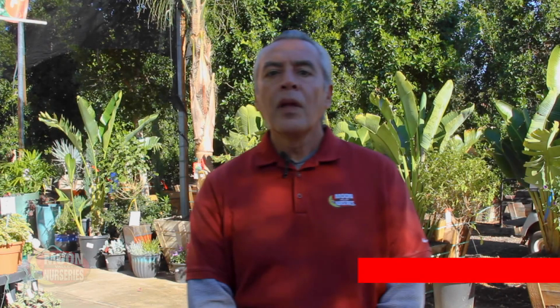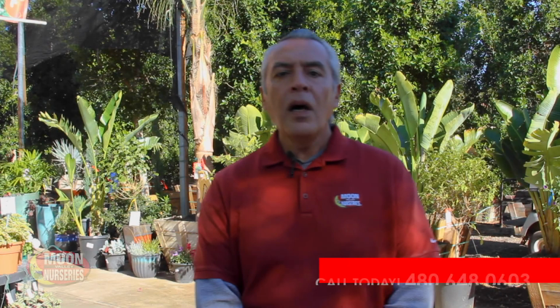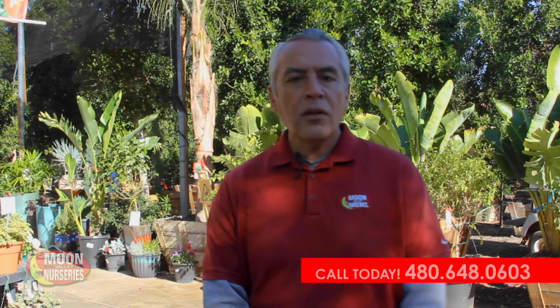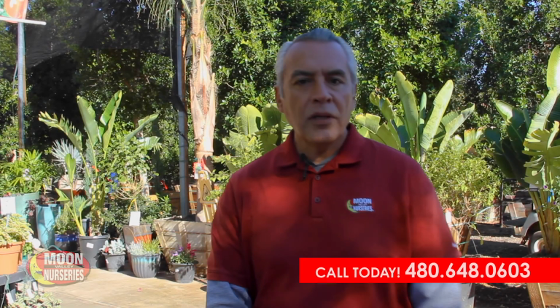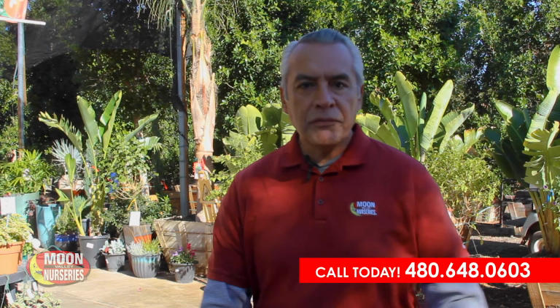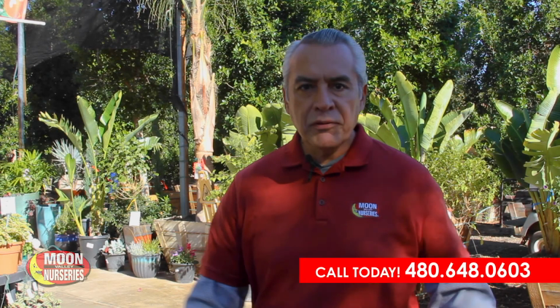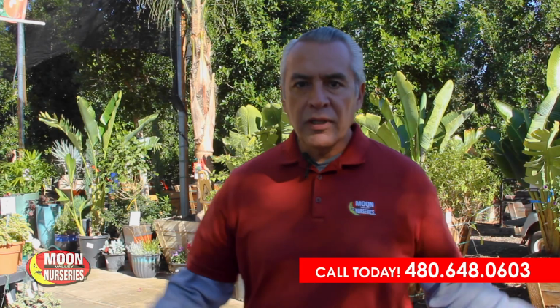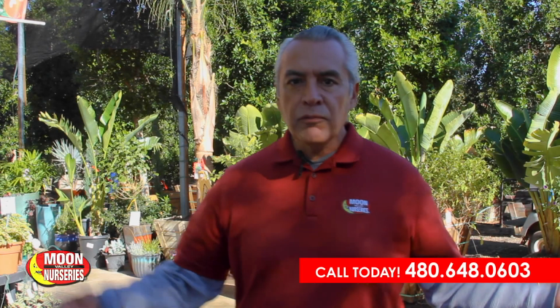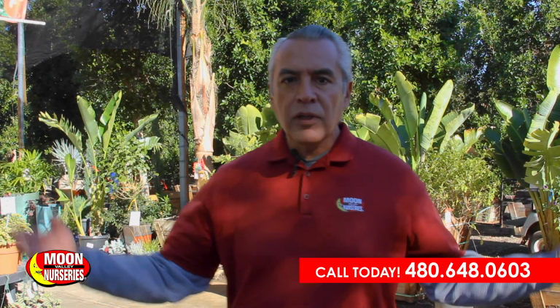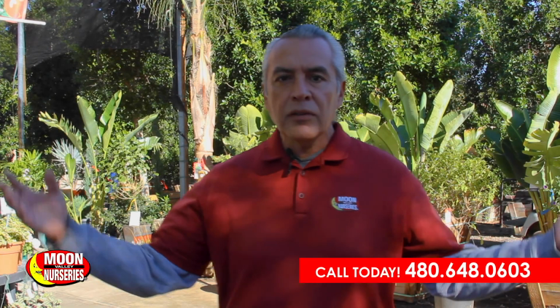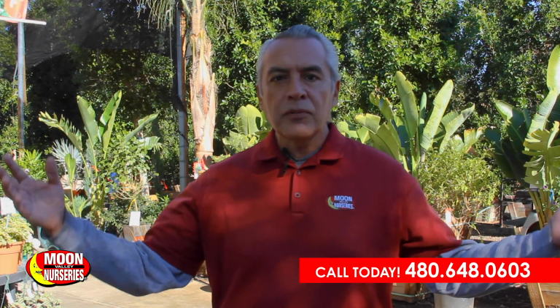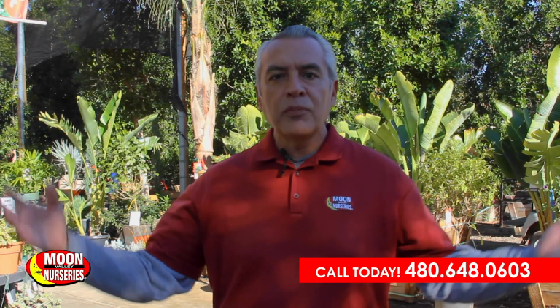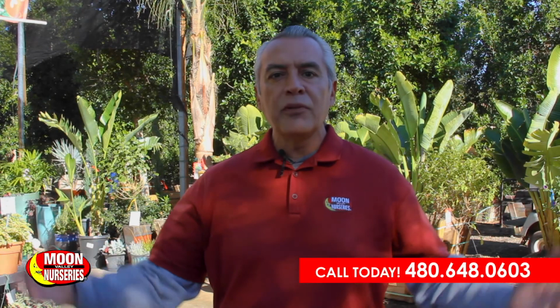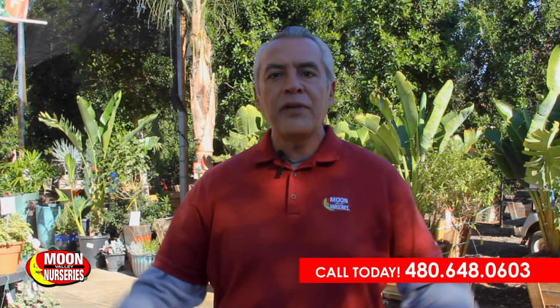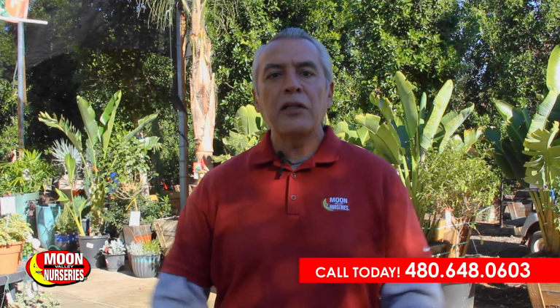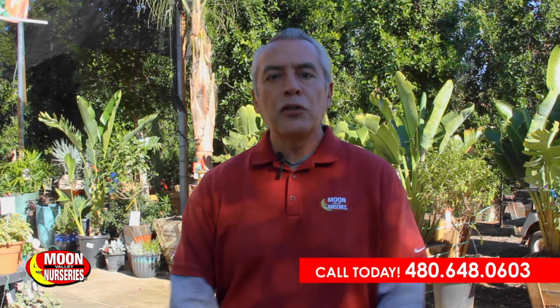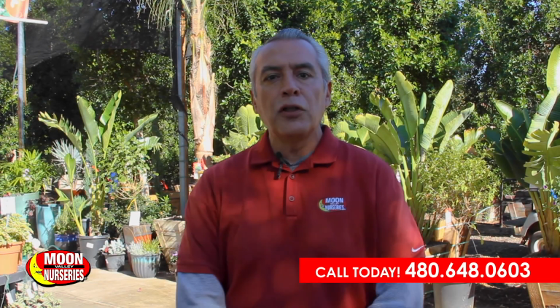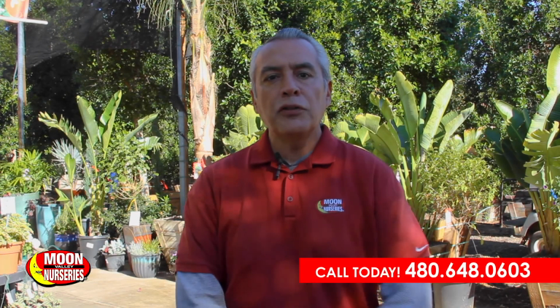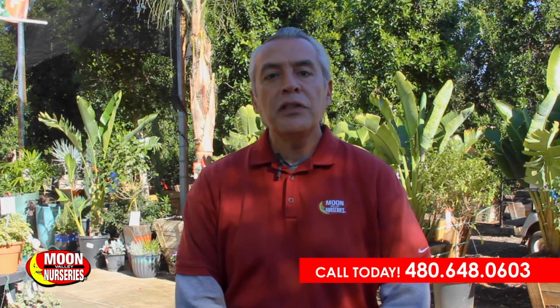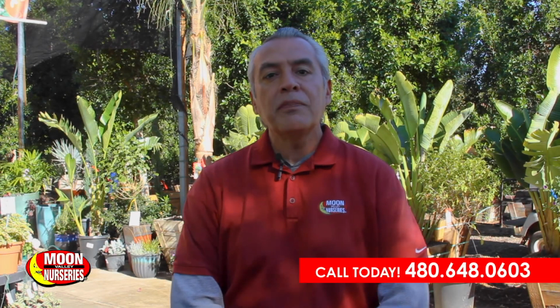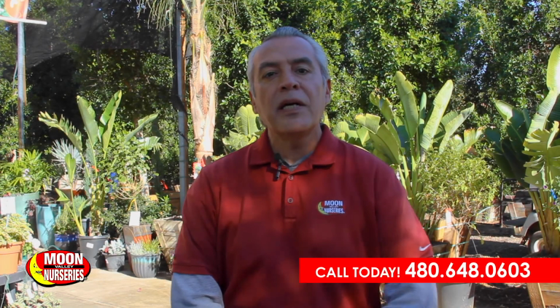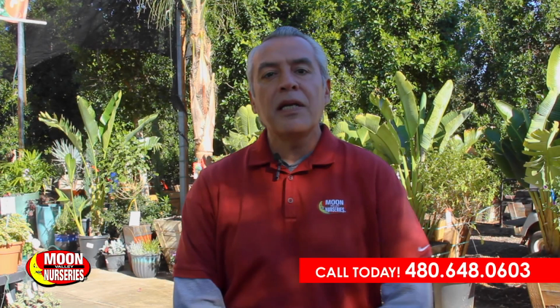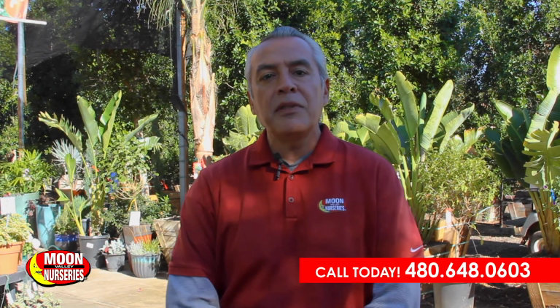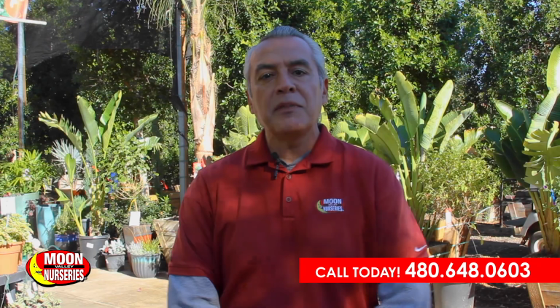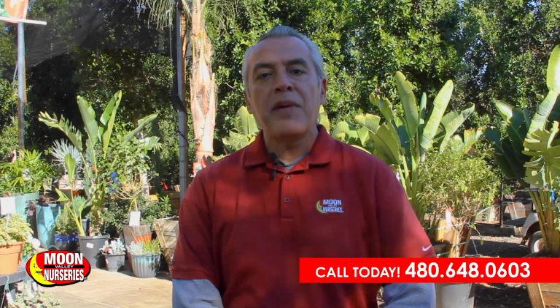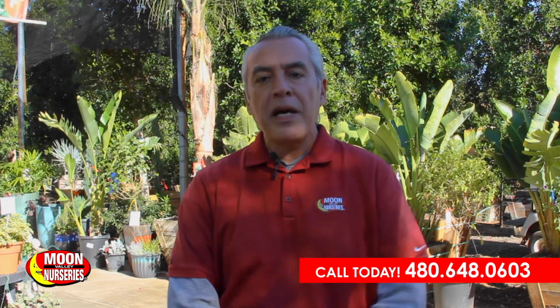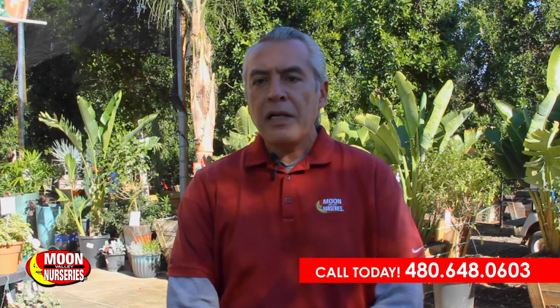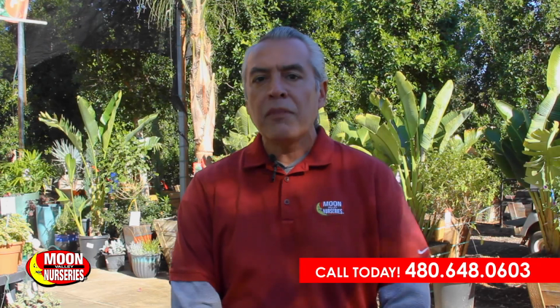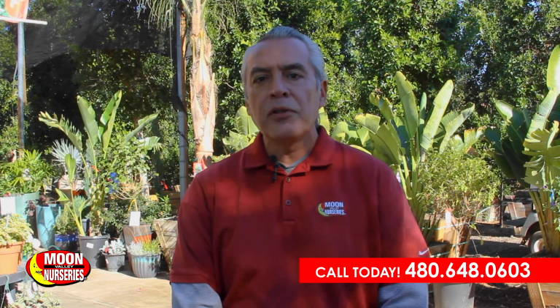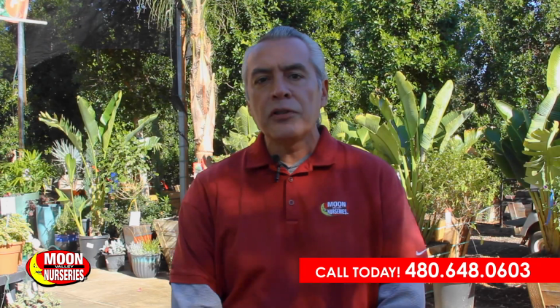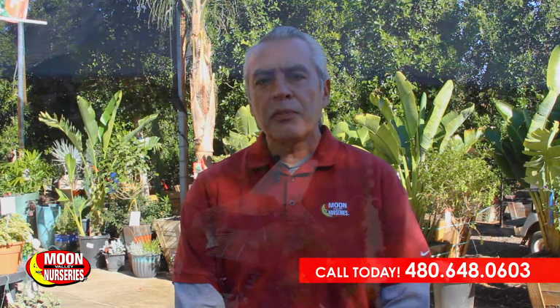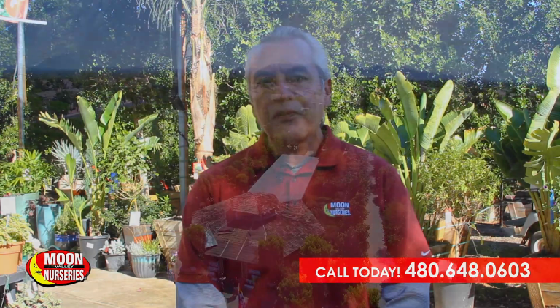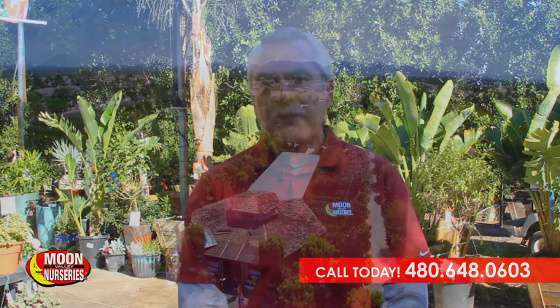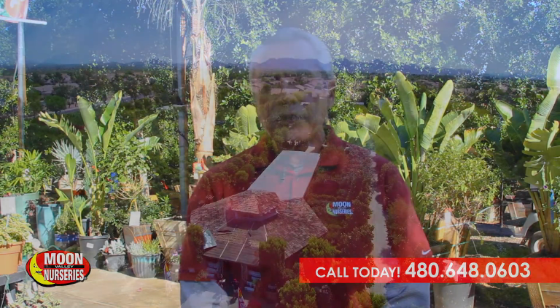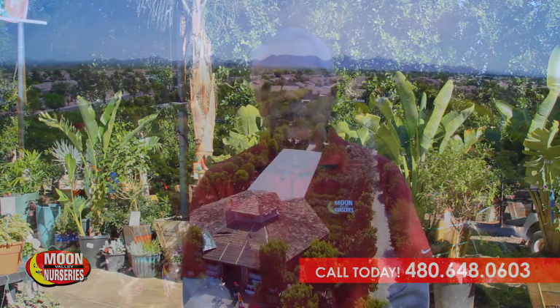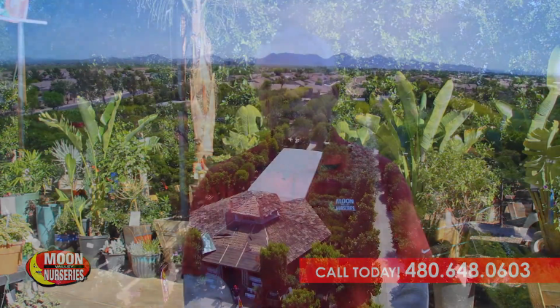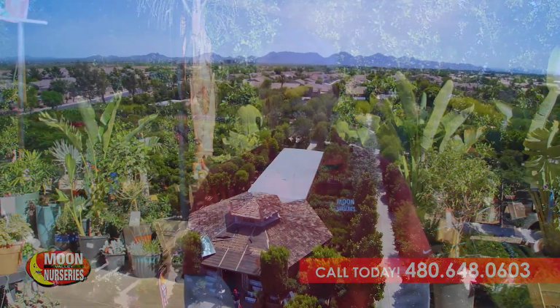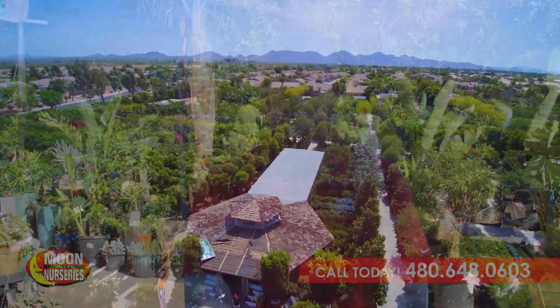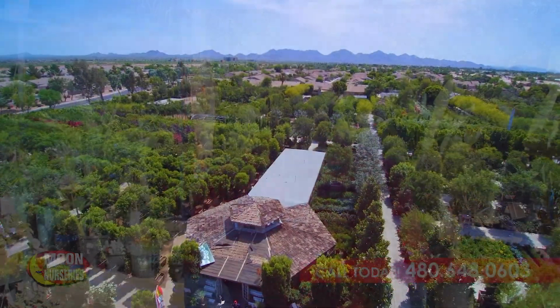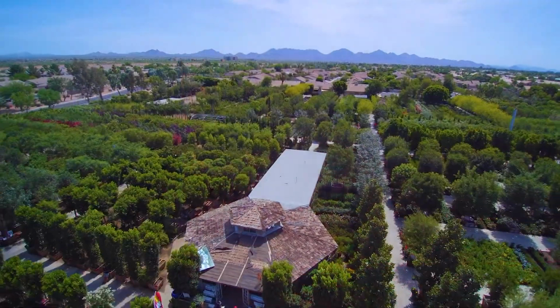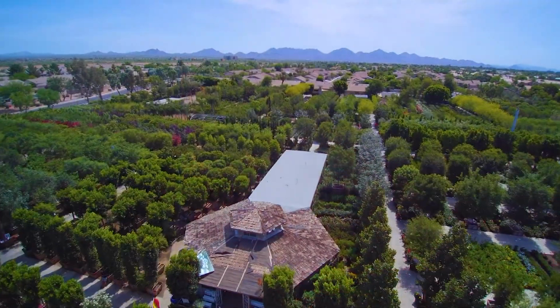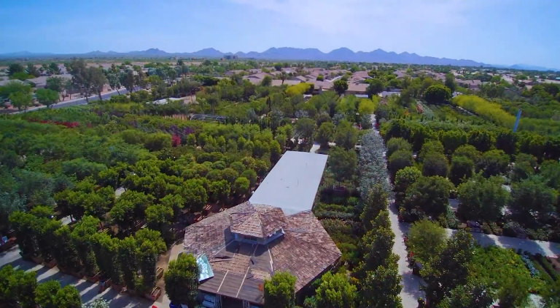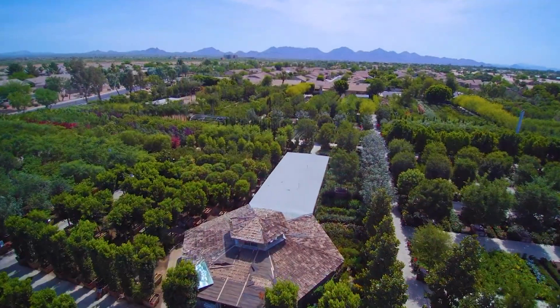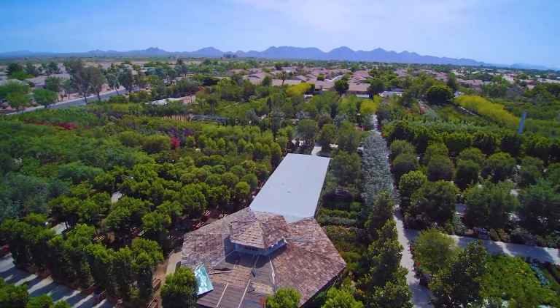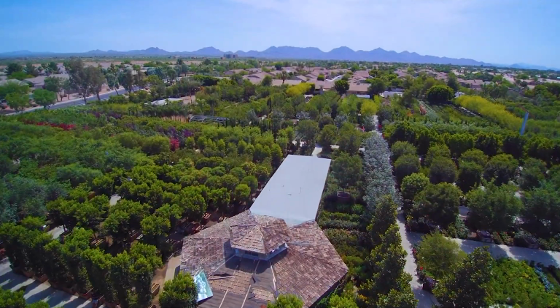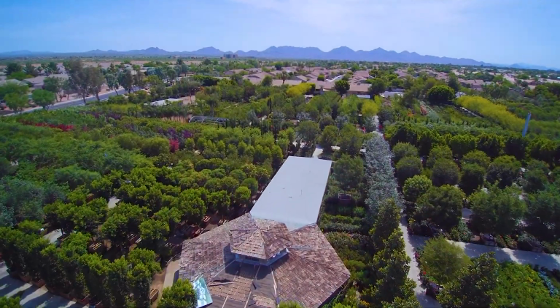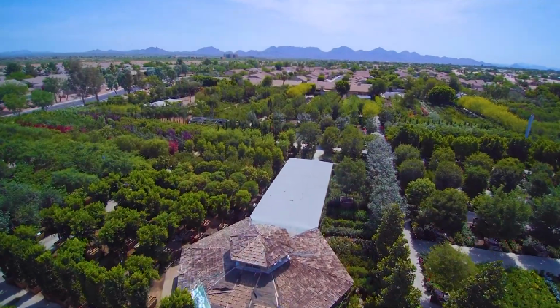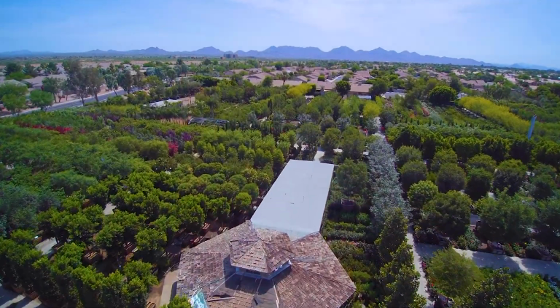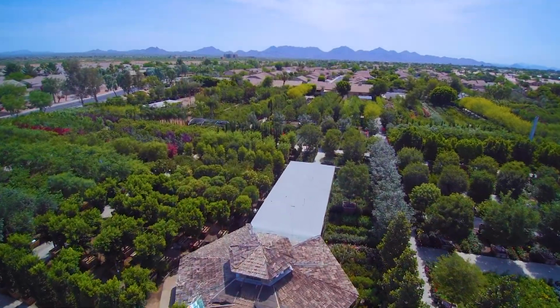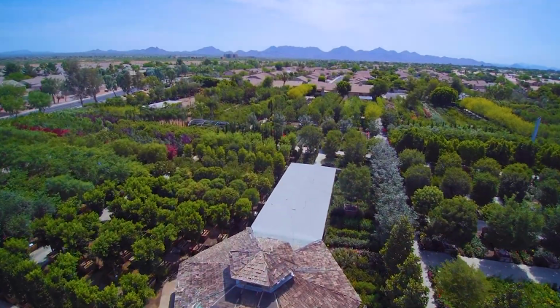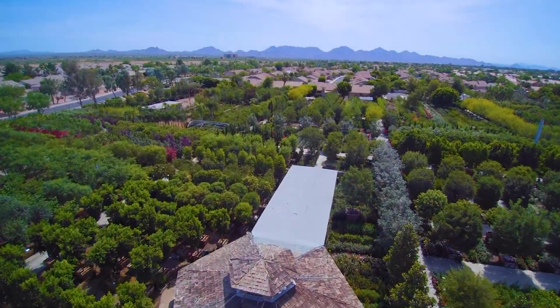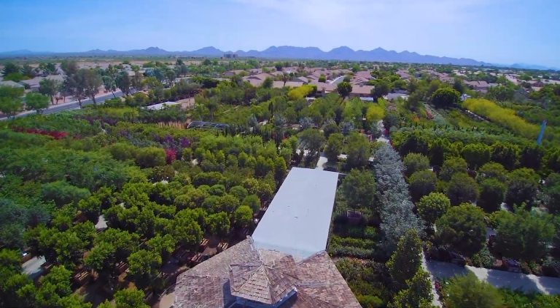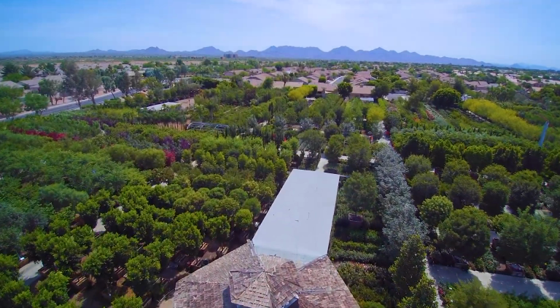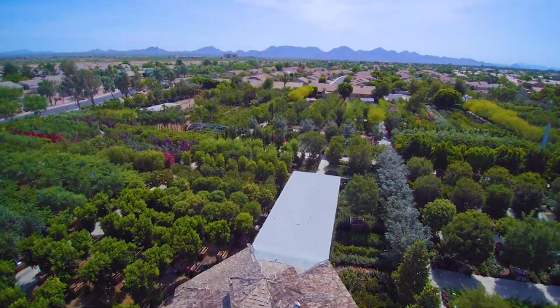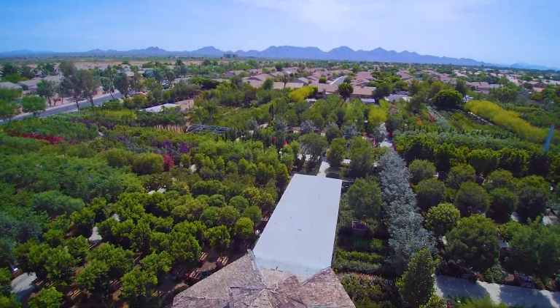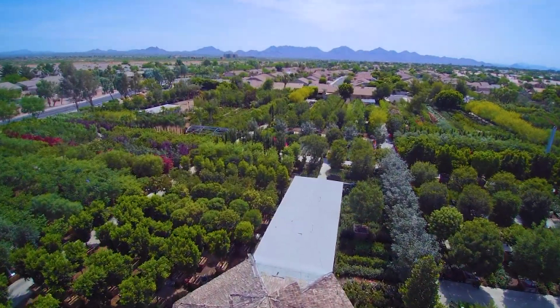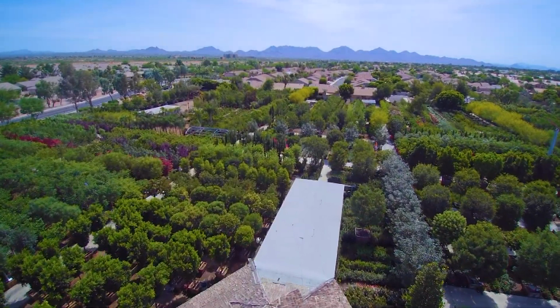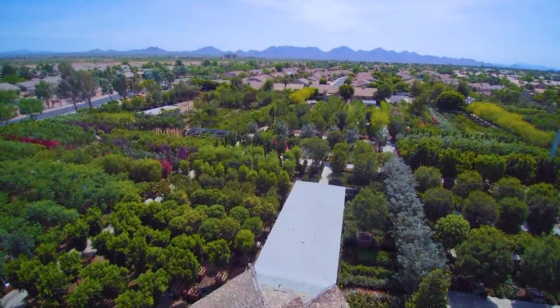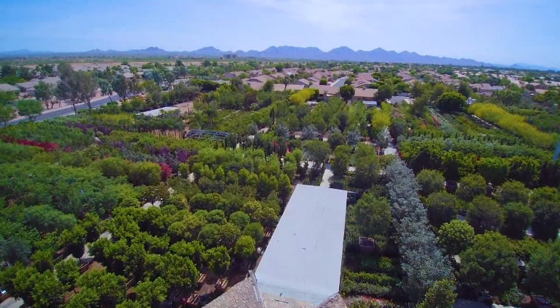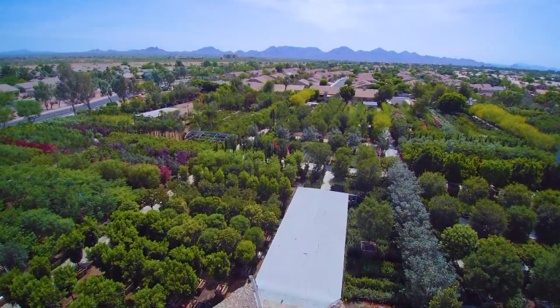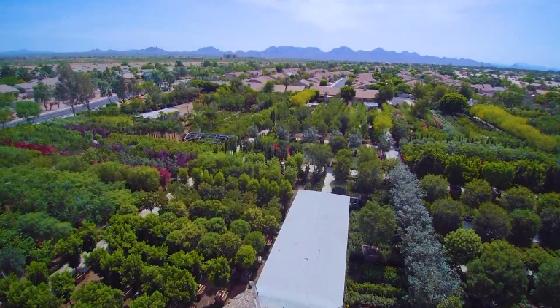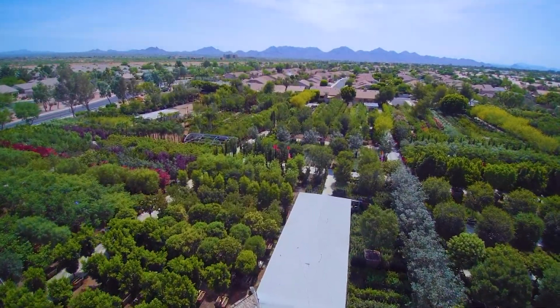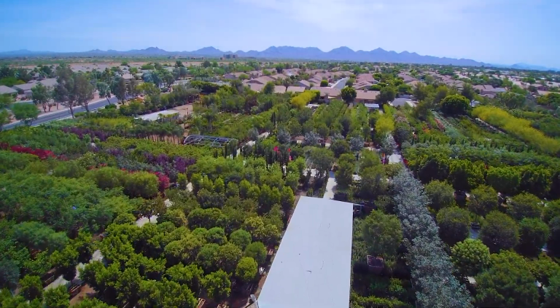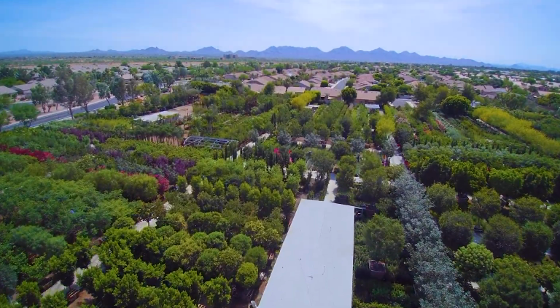Hello, everyone. Welcome to Moon Valley Nurseries. My name is Manny. I'm a nursery professional here at Moon Valley Nursery. I've been doing this for many, many years now.